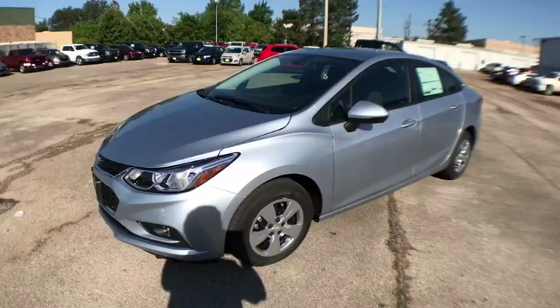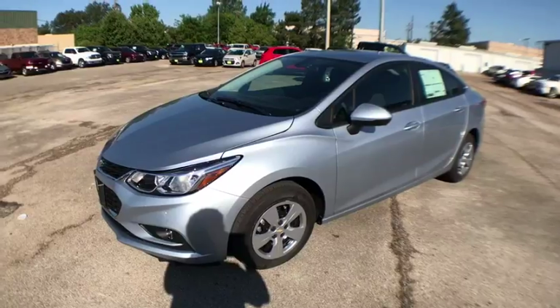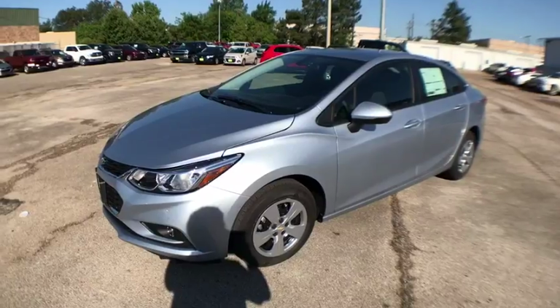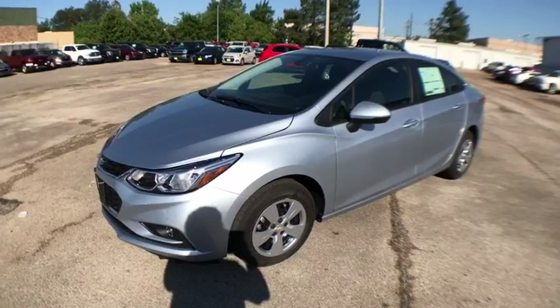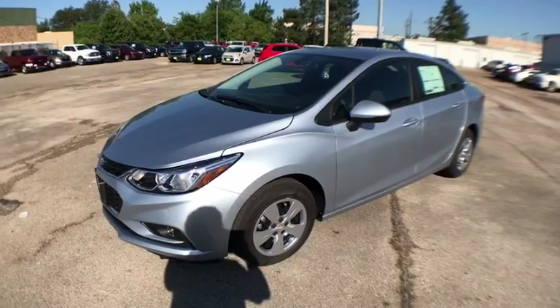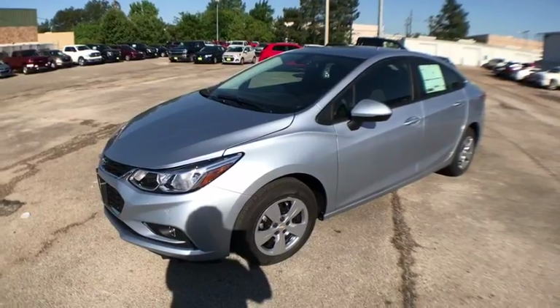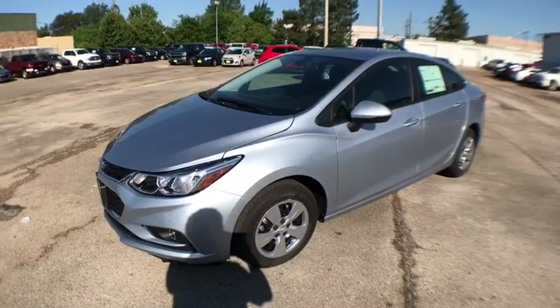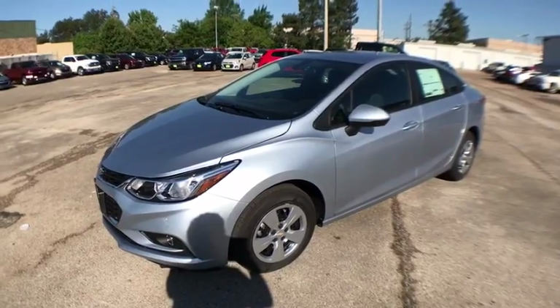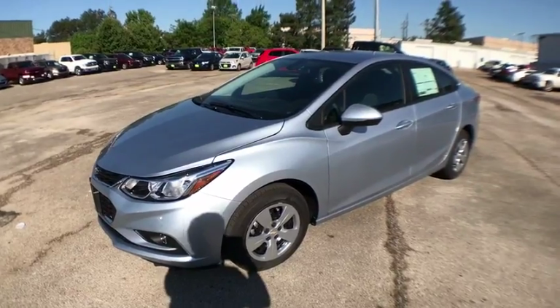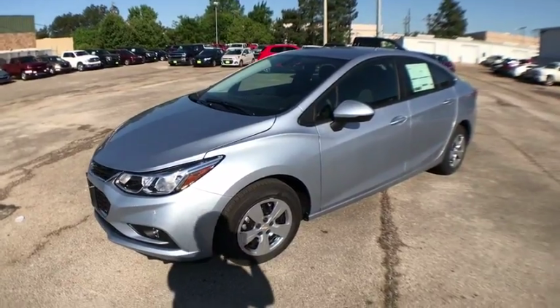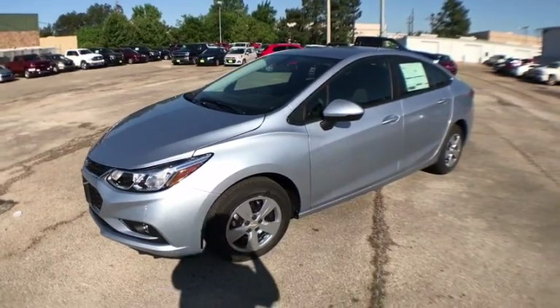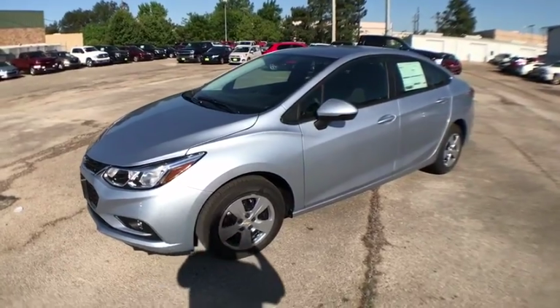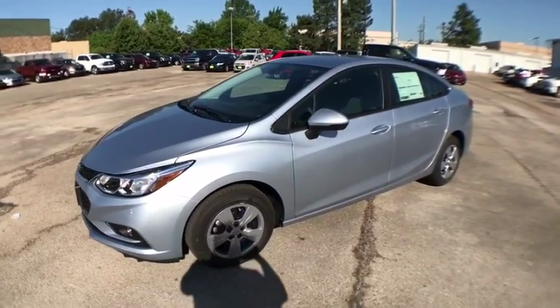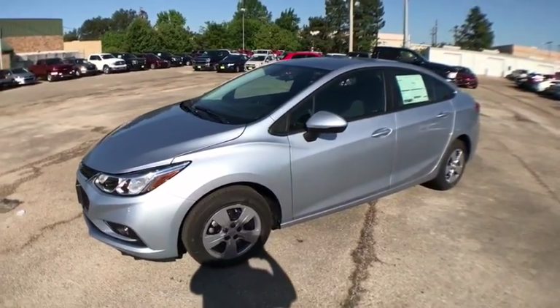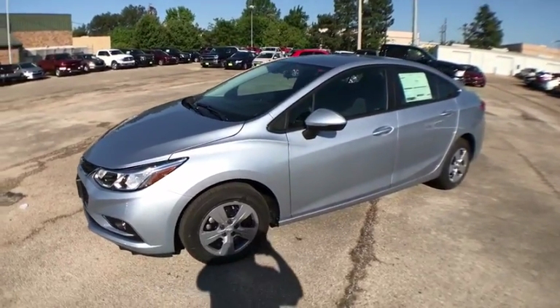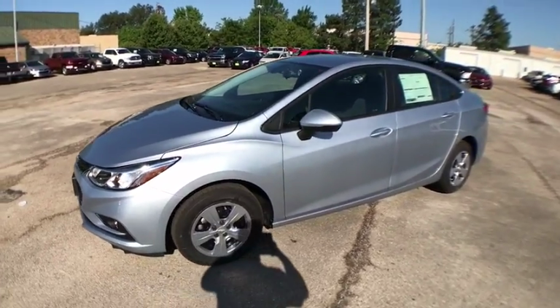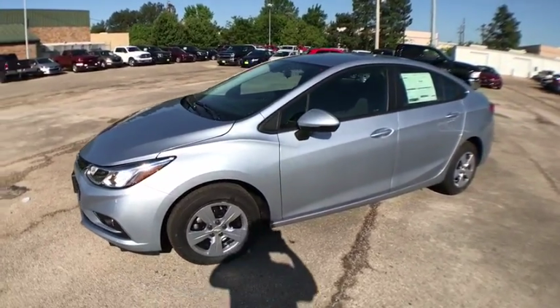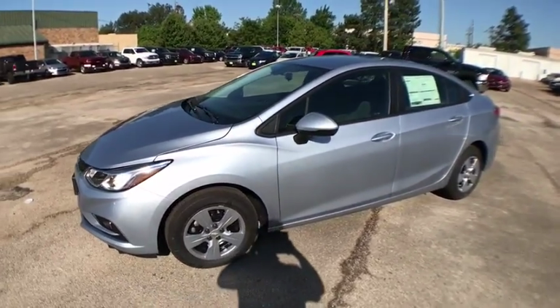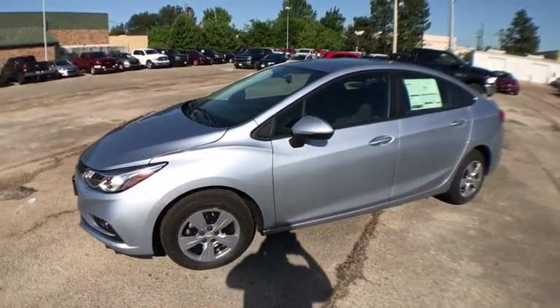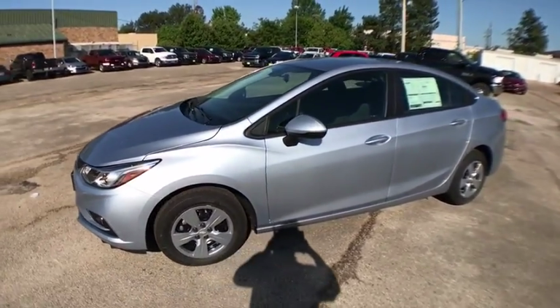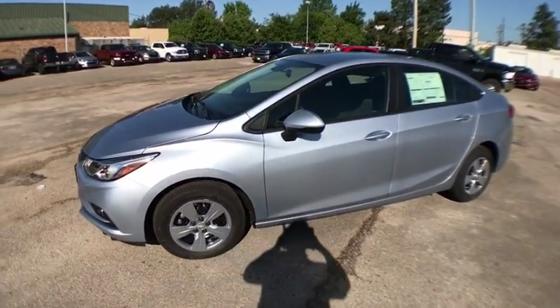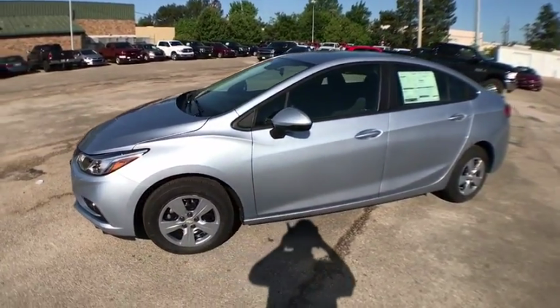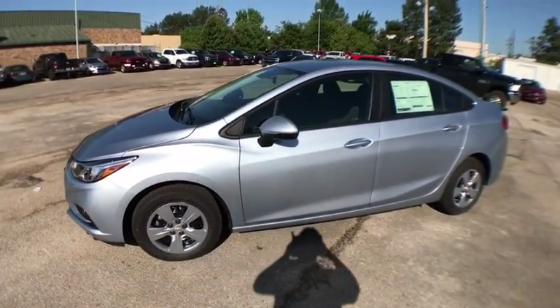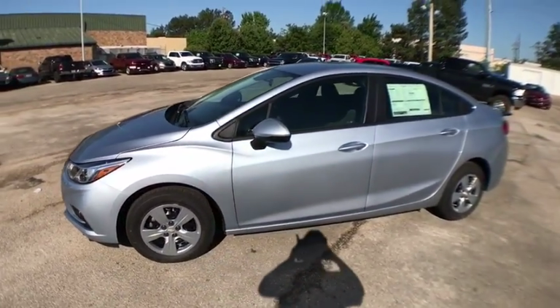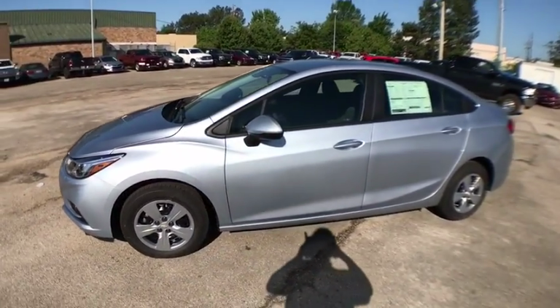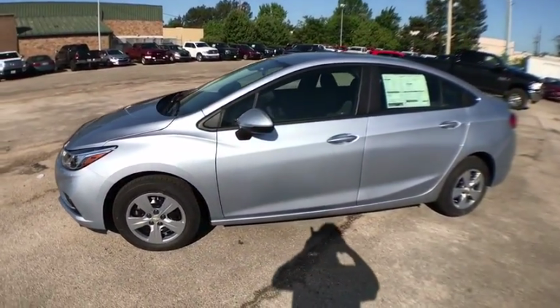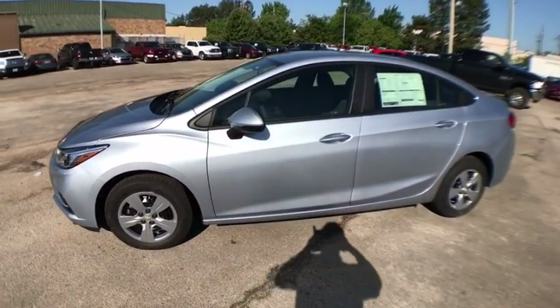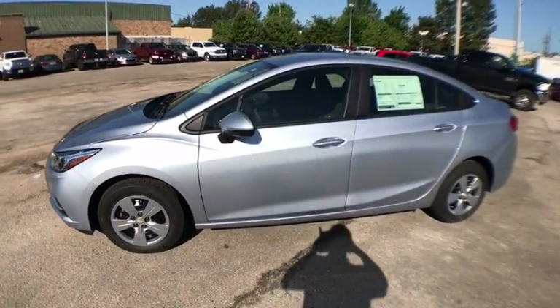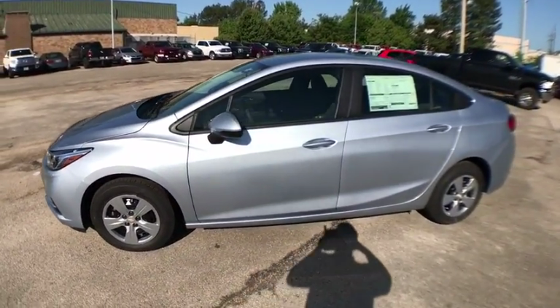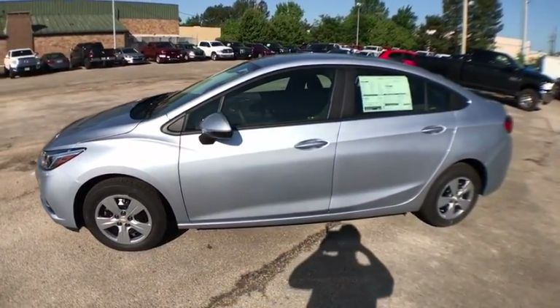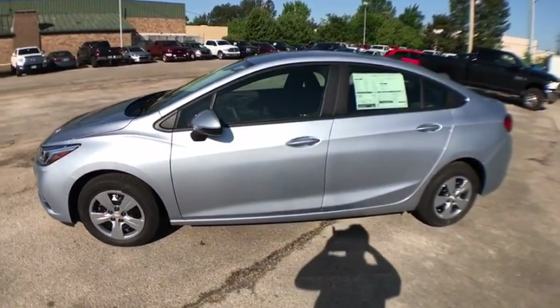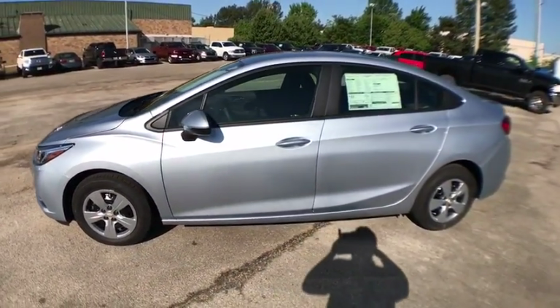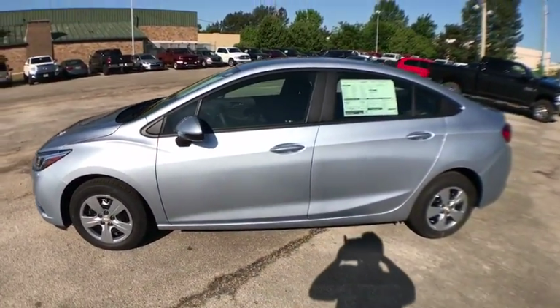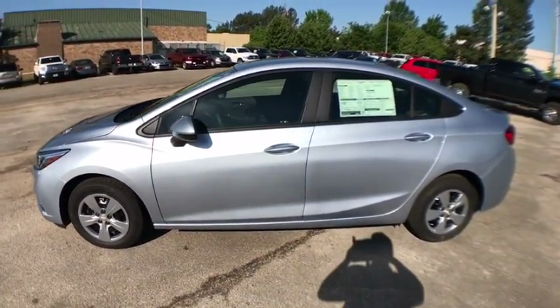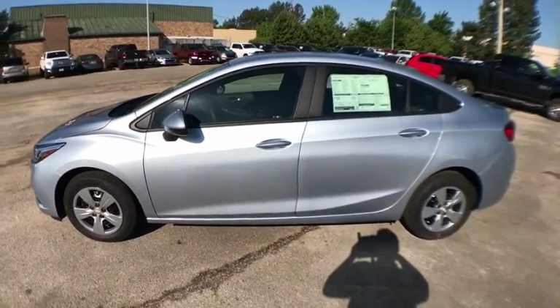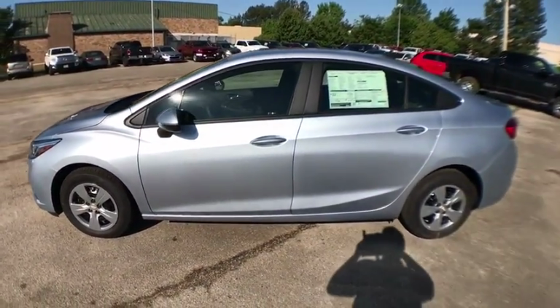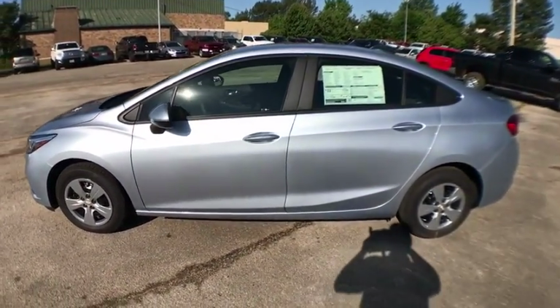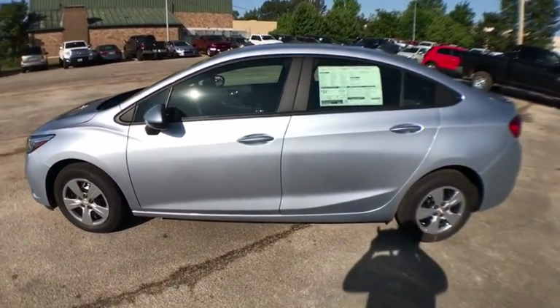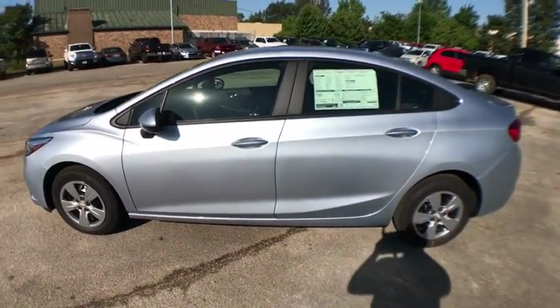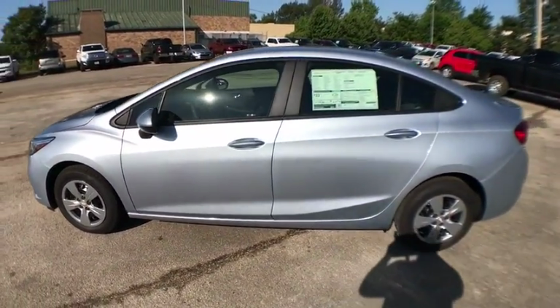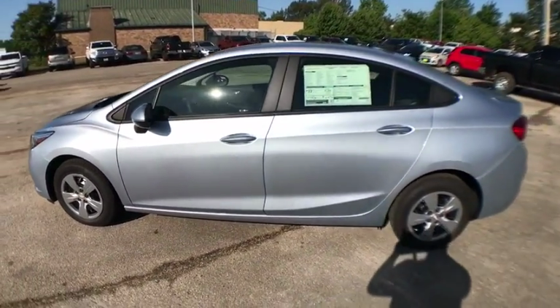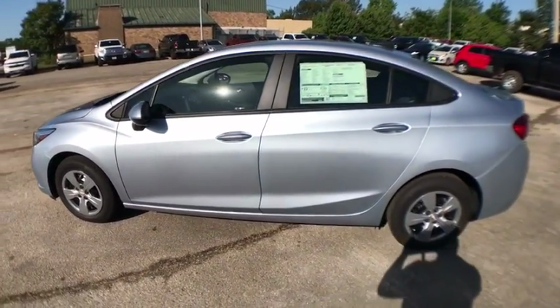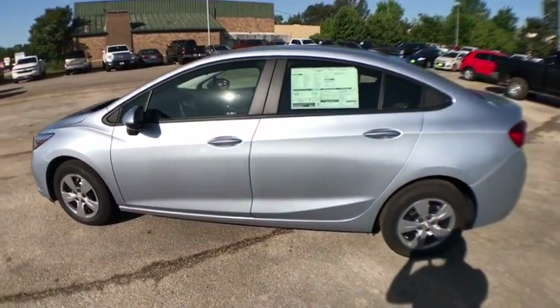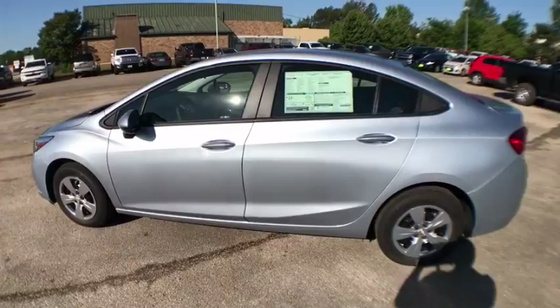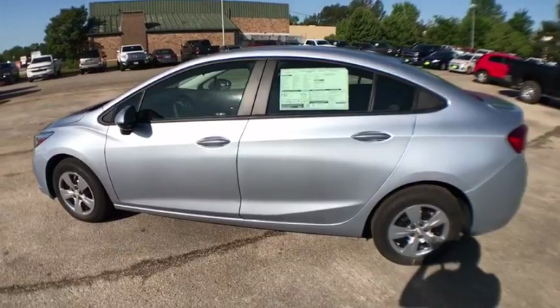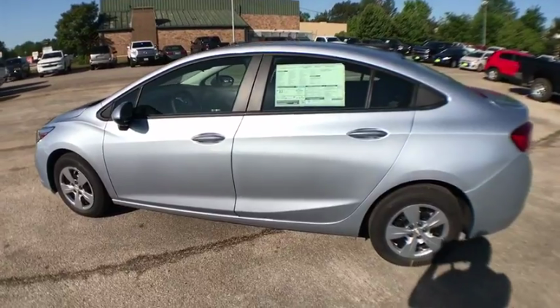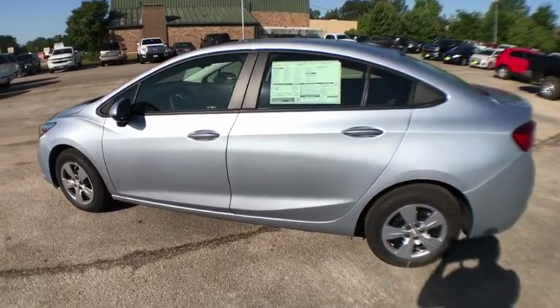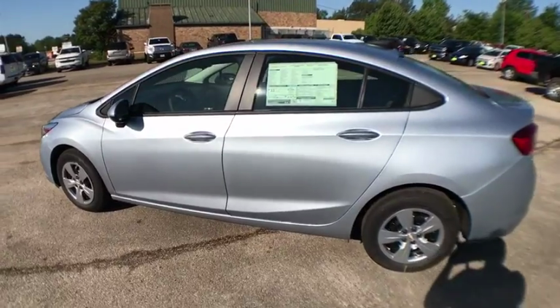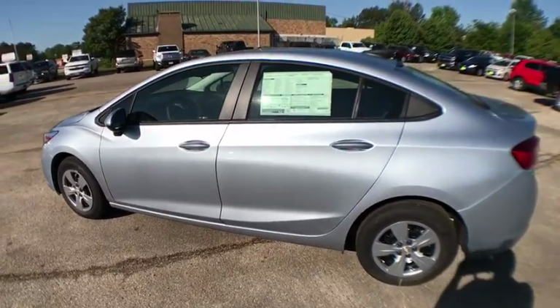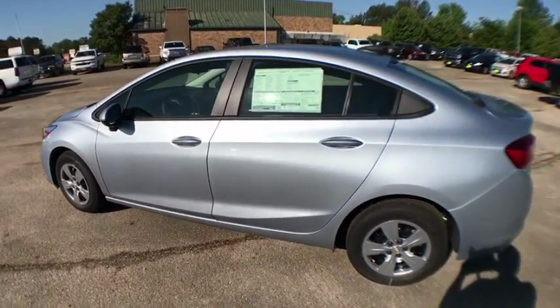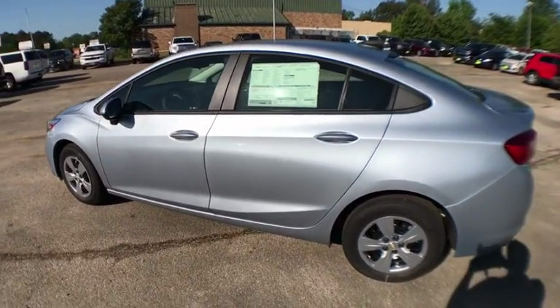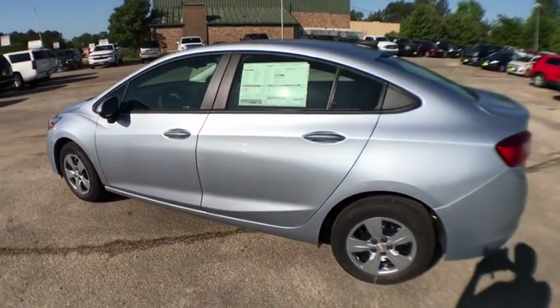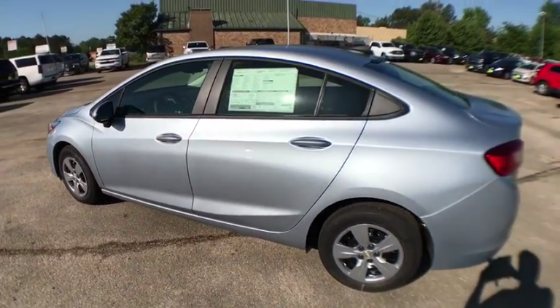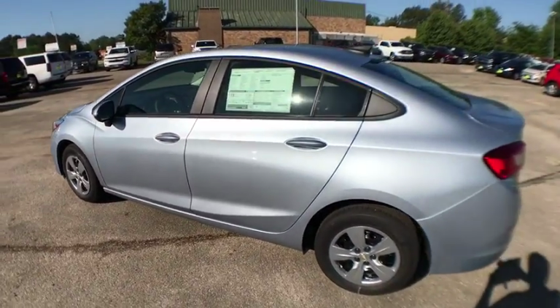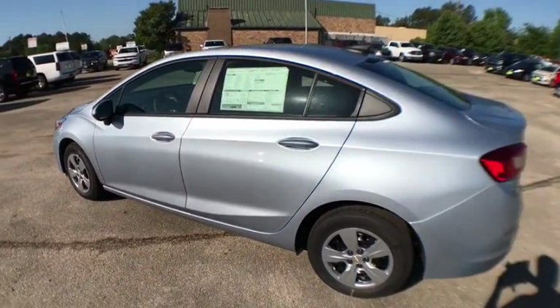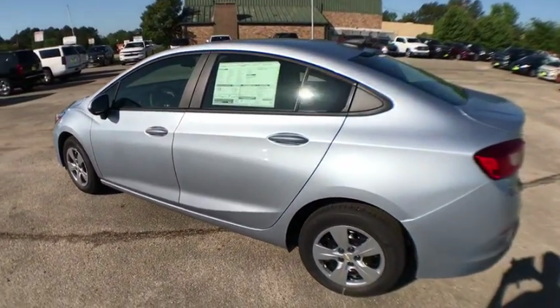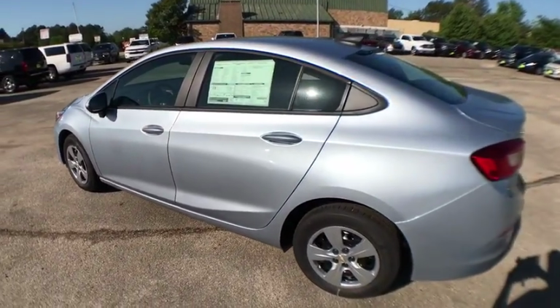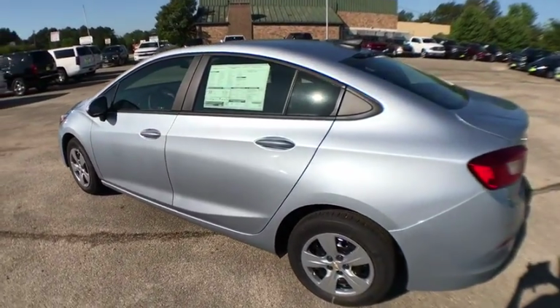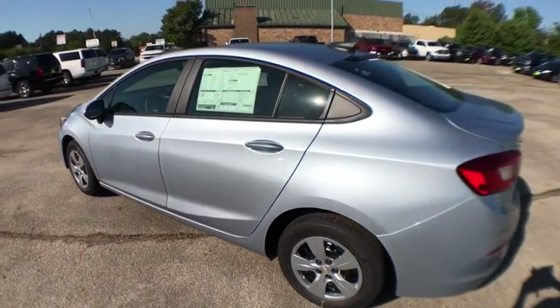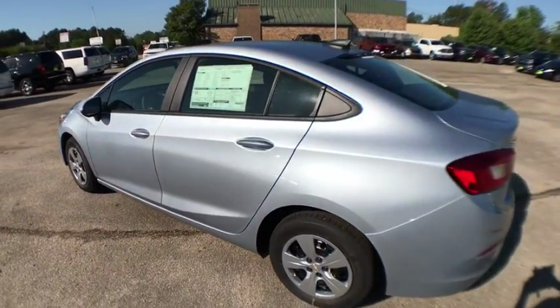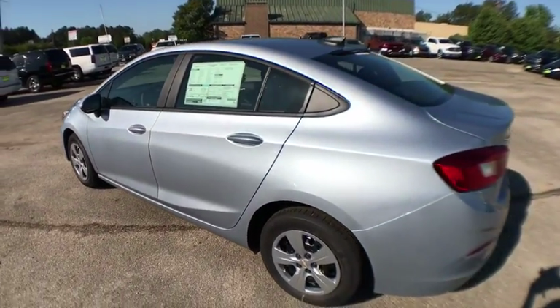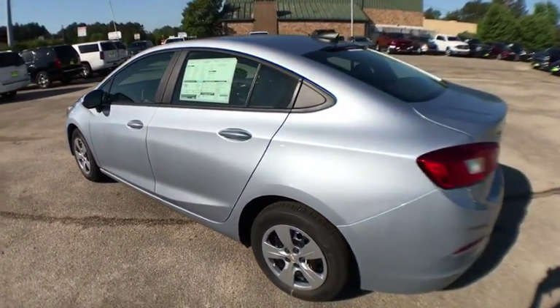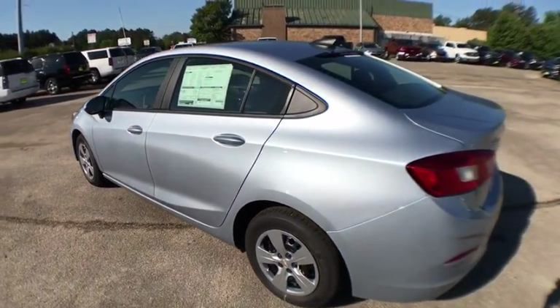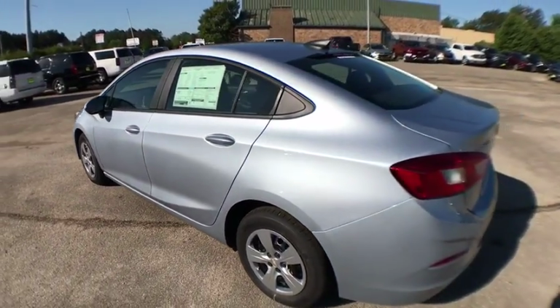2018 Chevrolet Cruze. The Cruze blueprint calls for more than you'd expect. Here are some of this vehicle's great options.